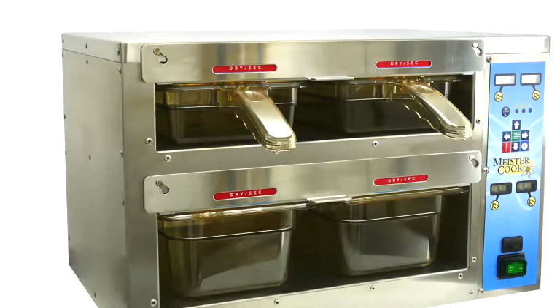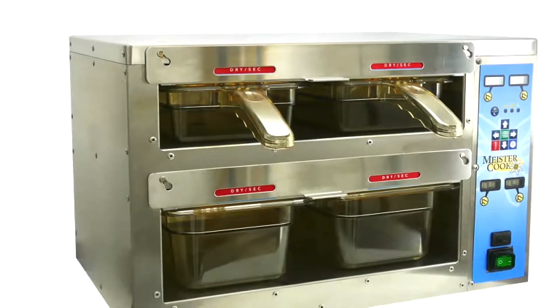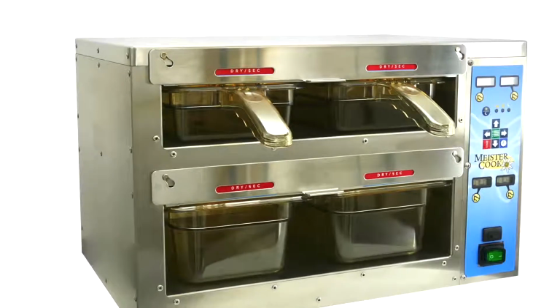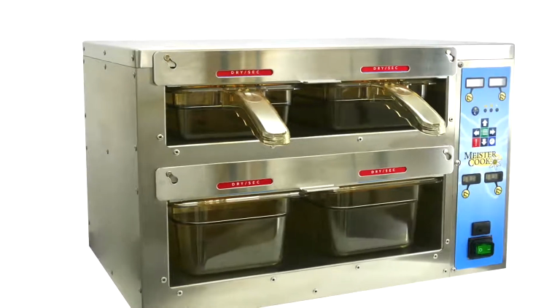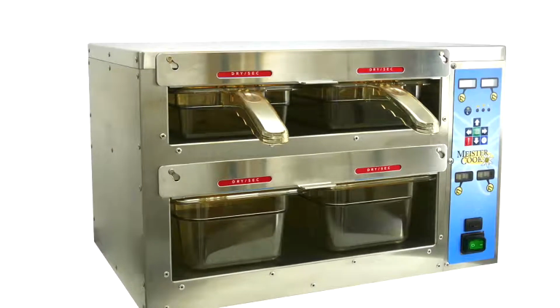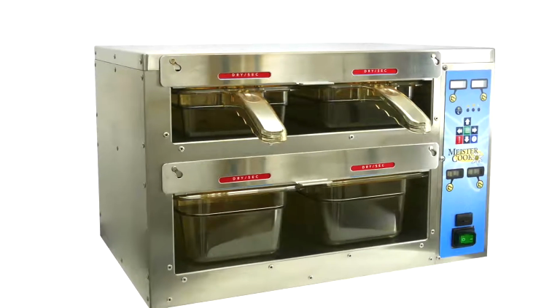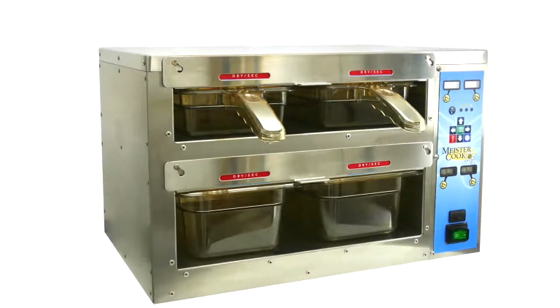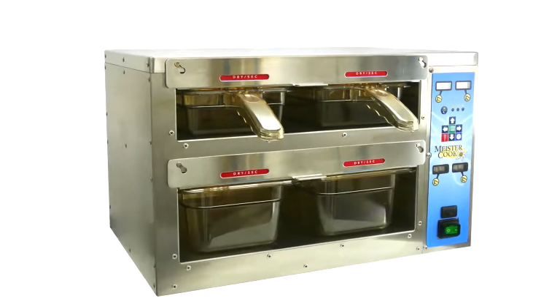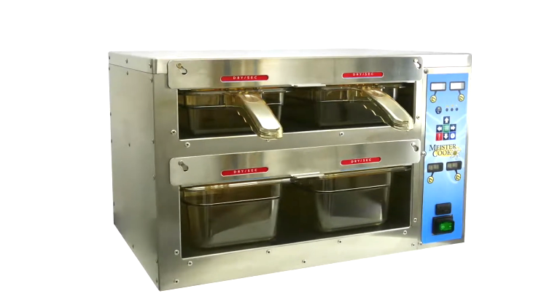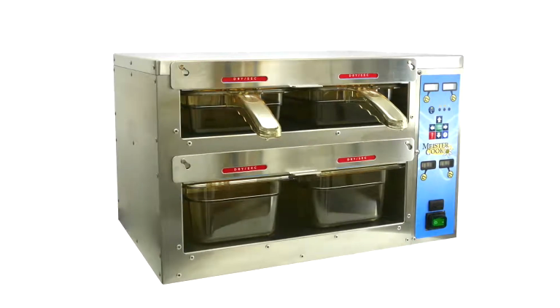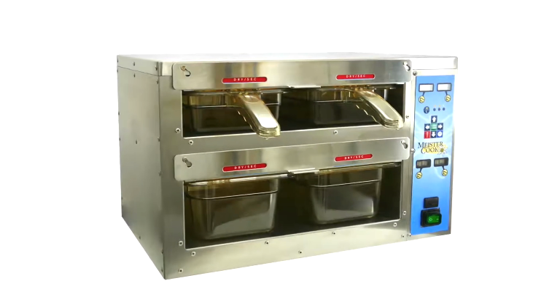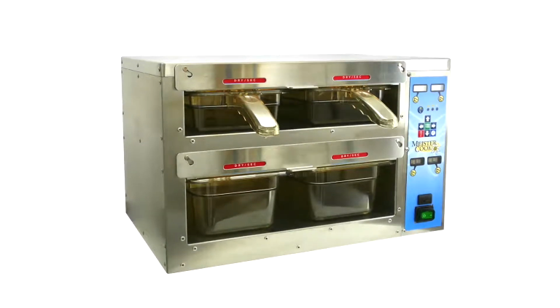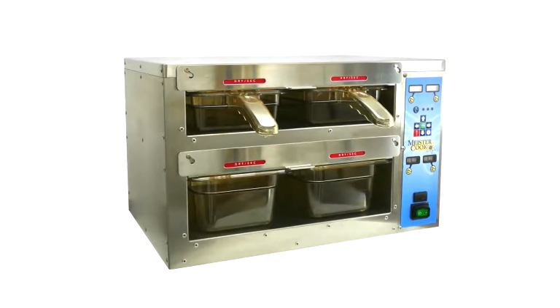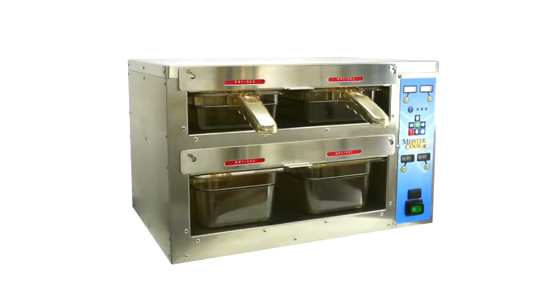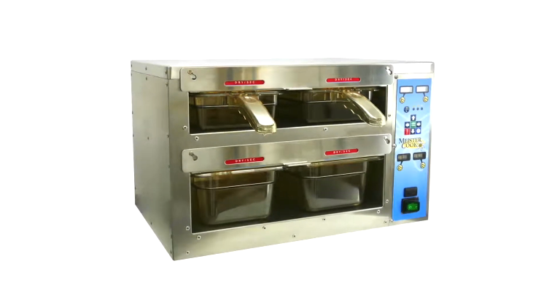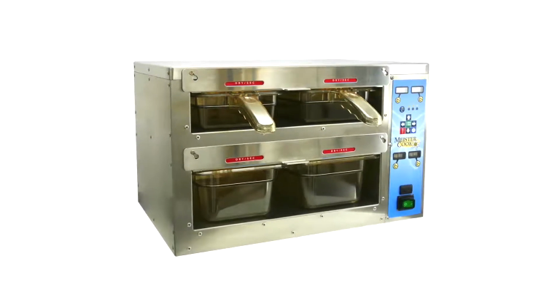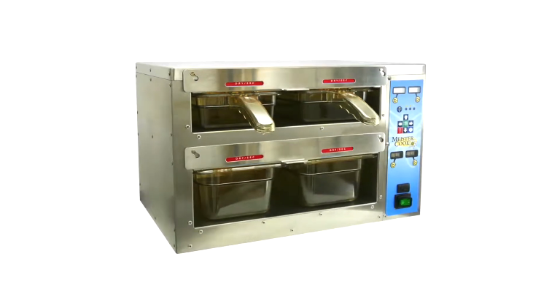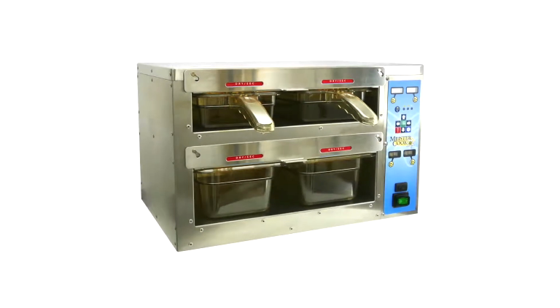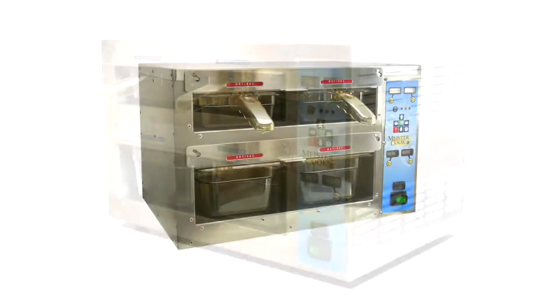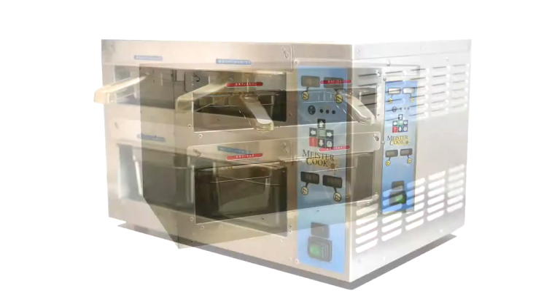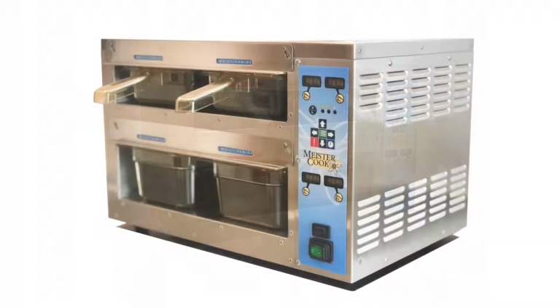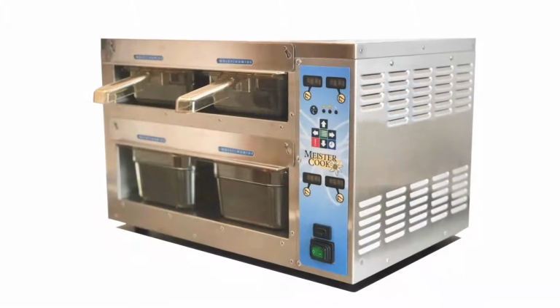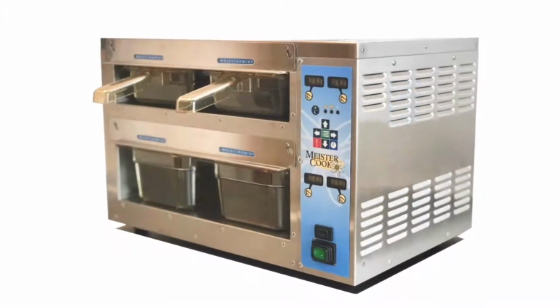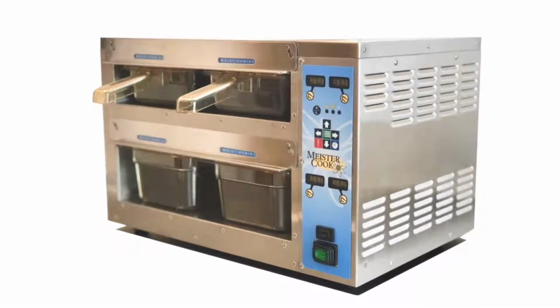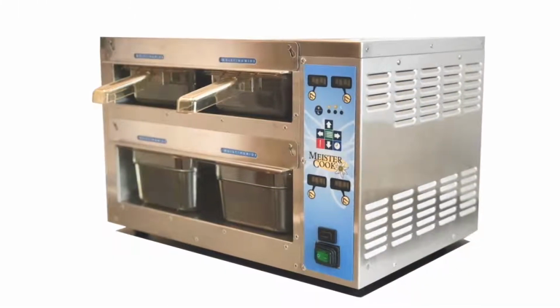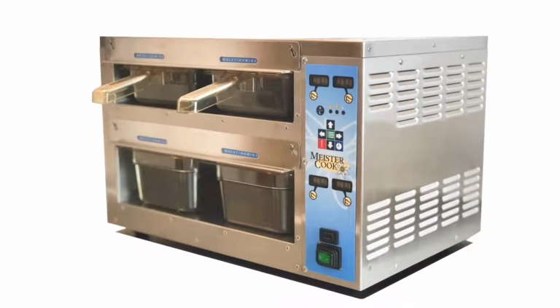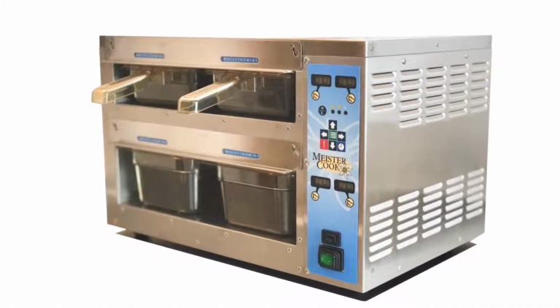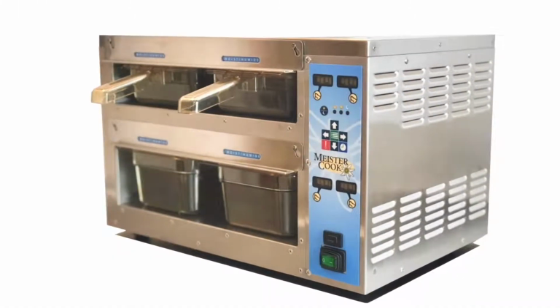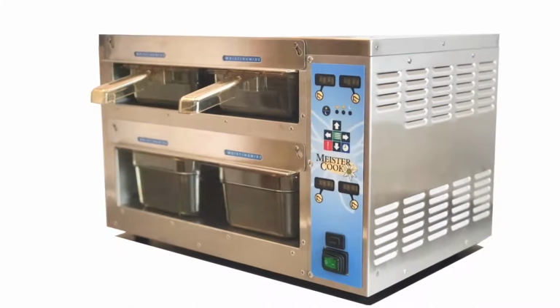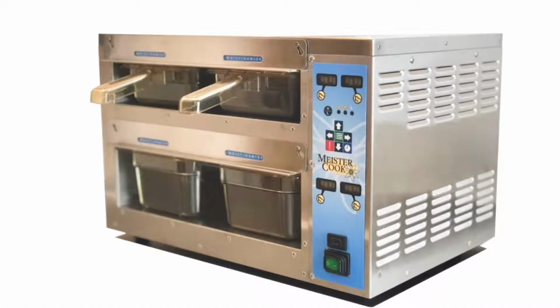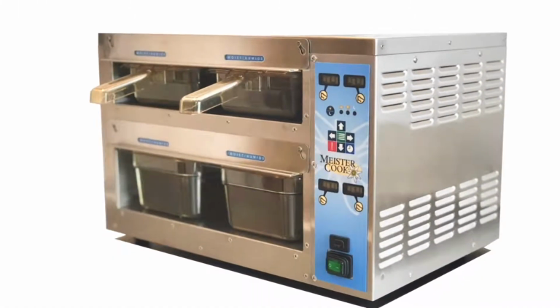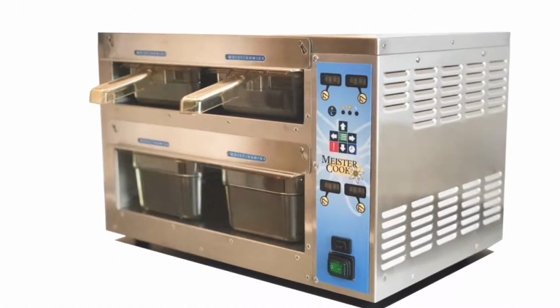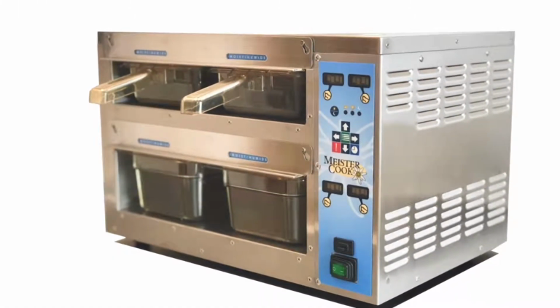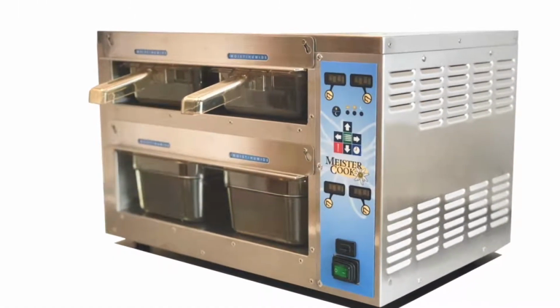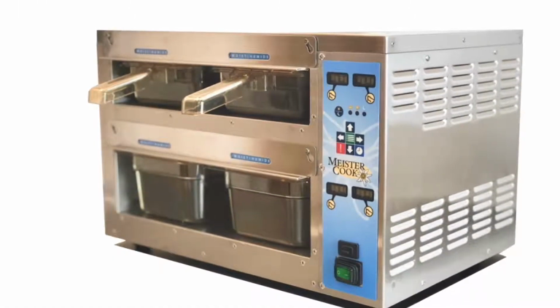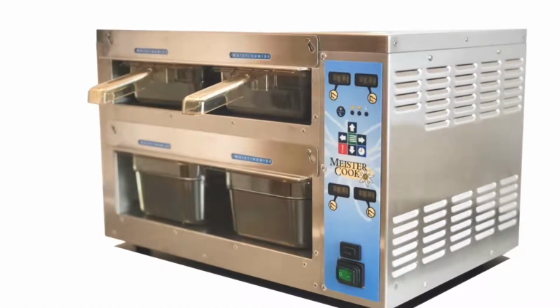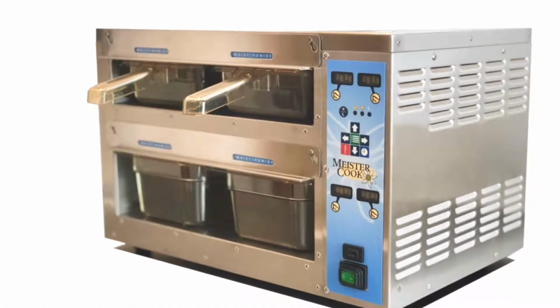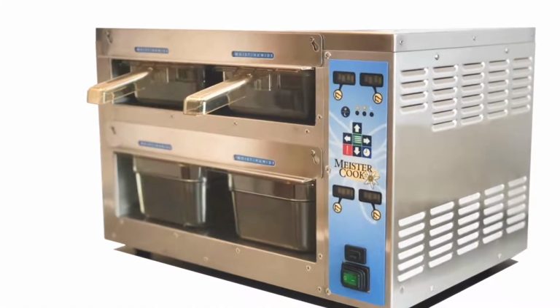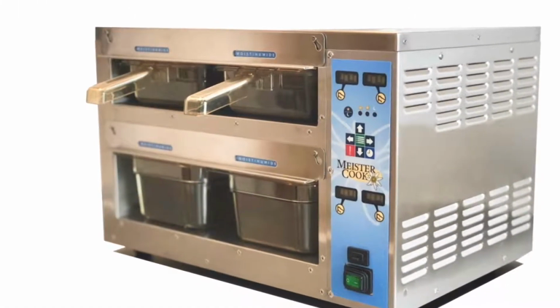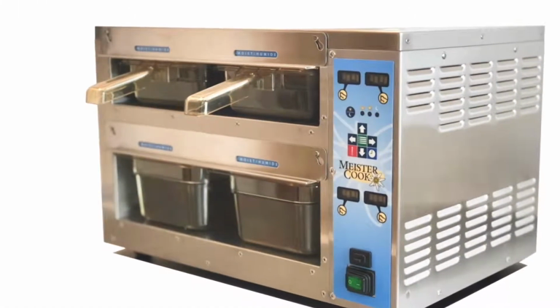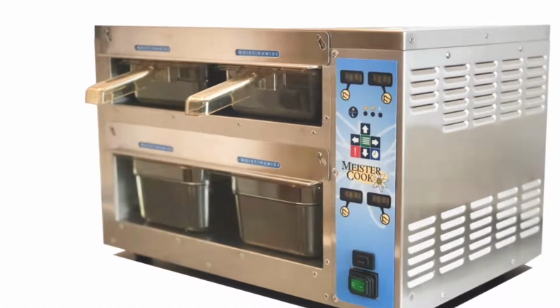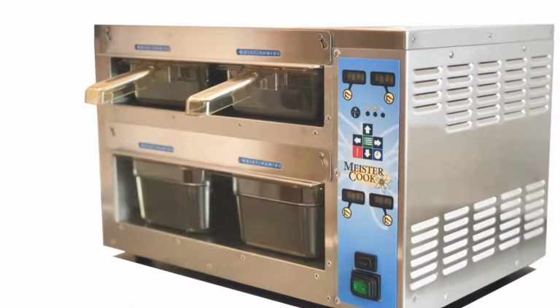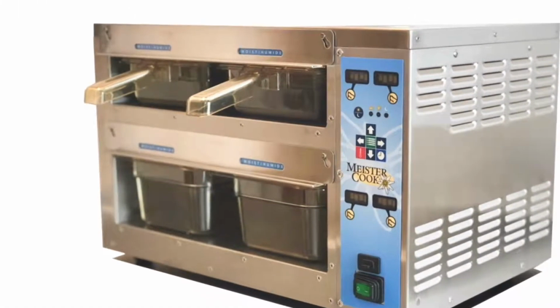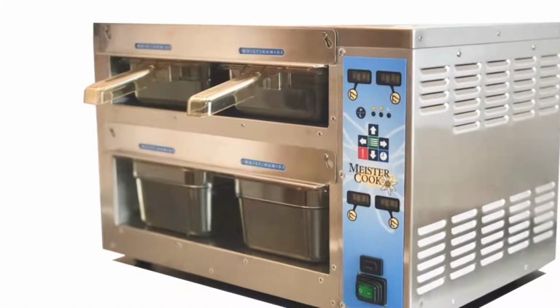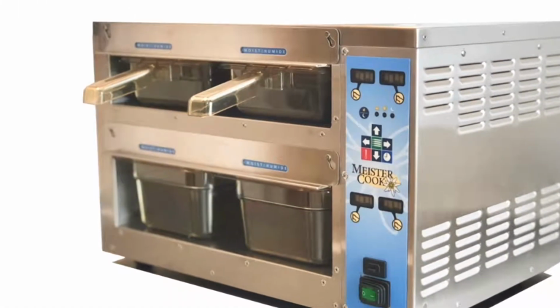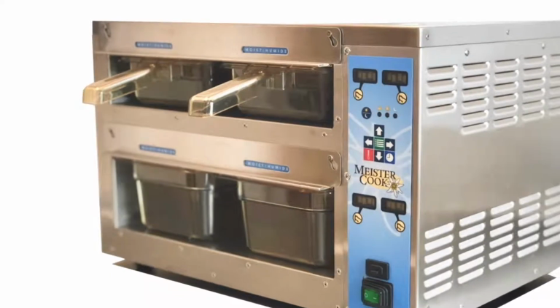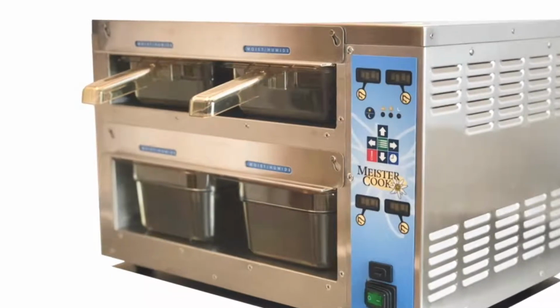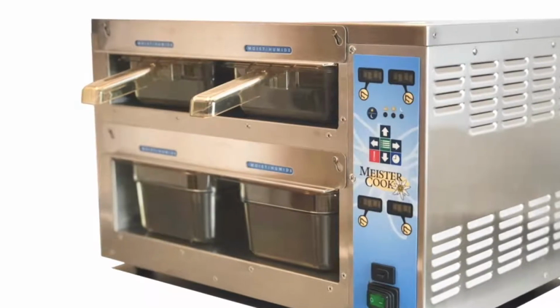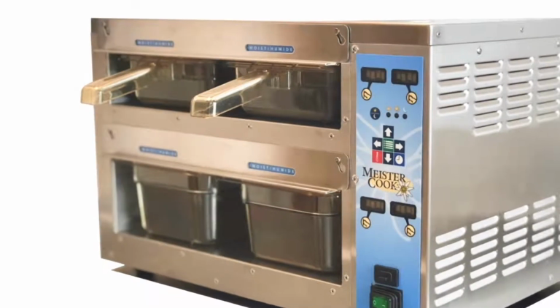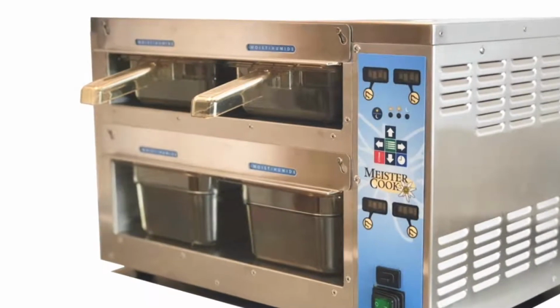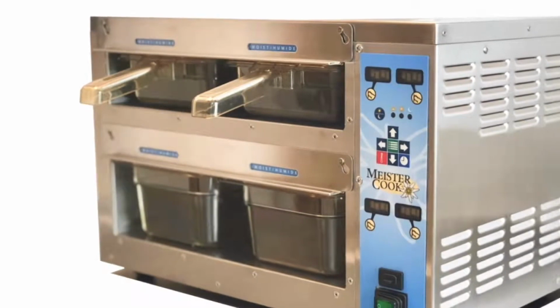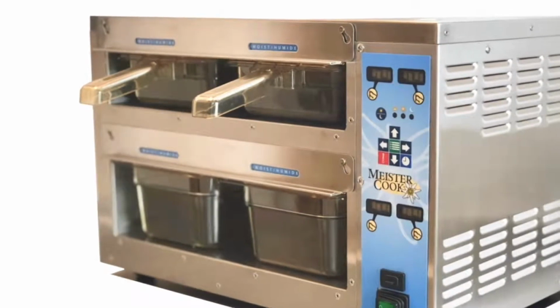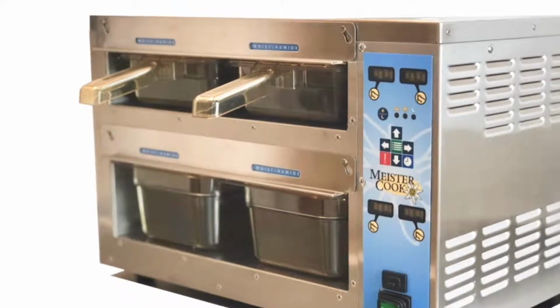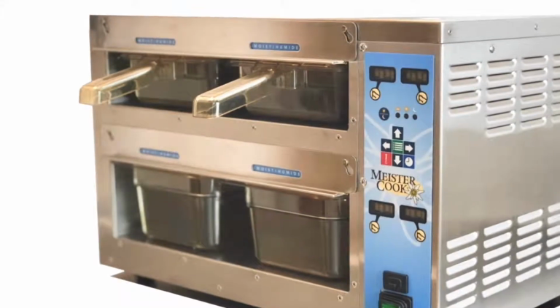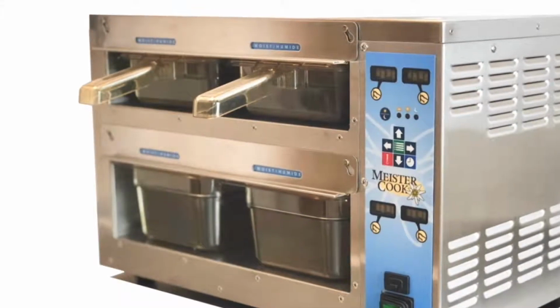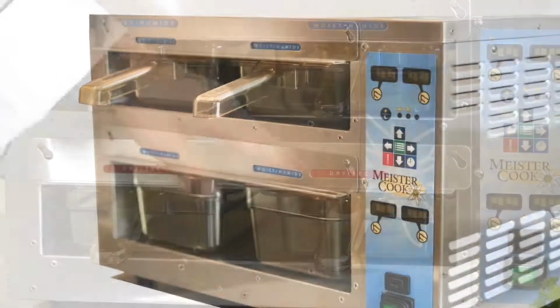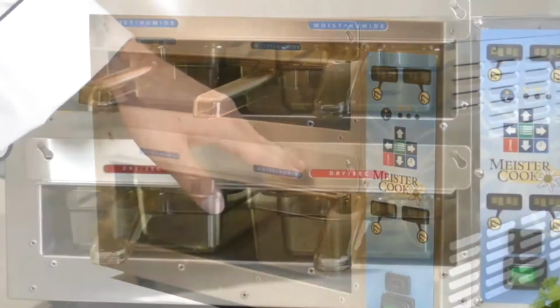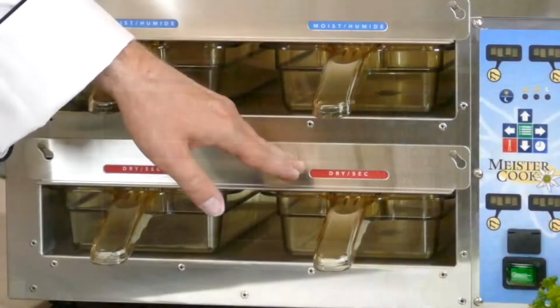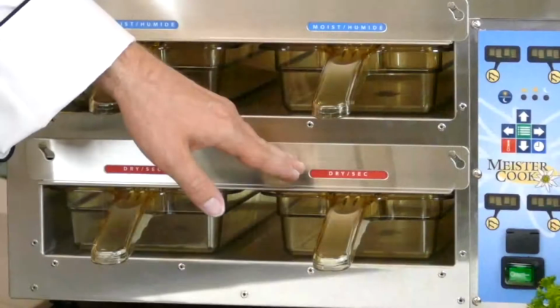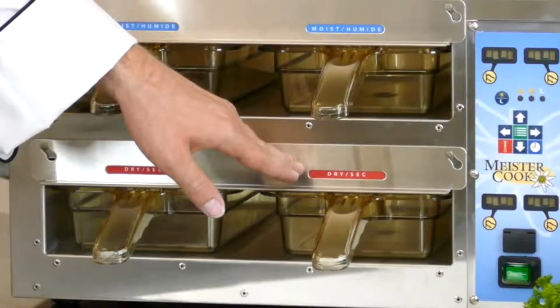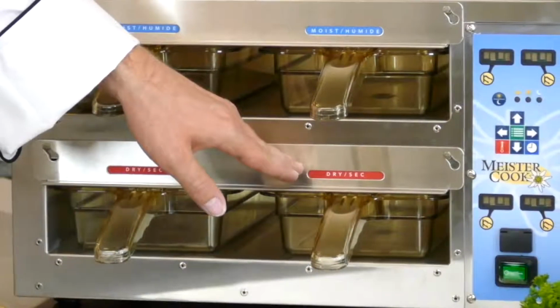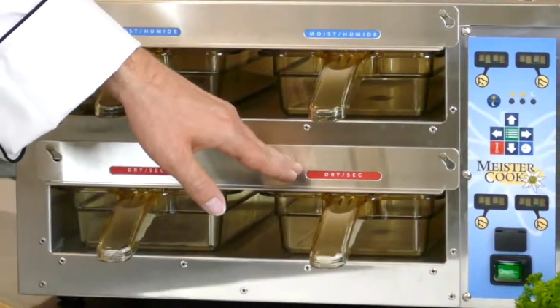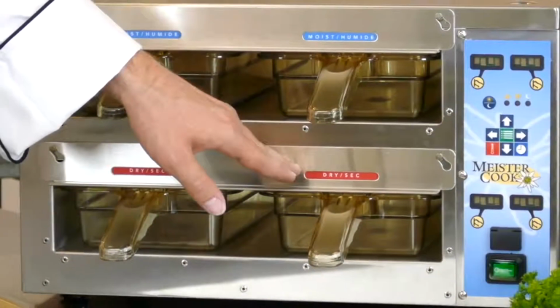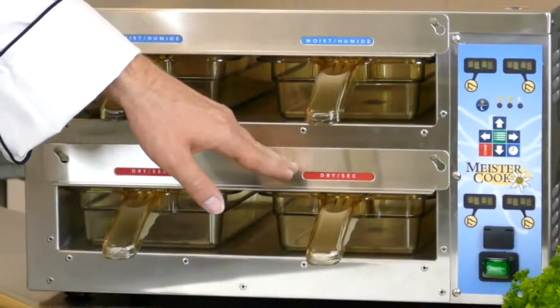You can set all four bins to dry or all four bins to moist. Just be sure to set each row to either dry or moist.